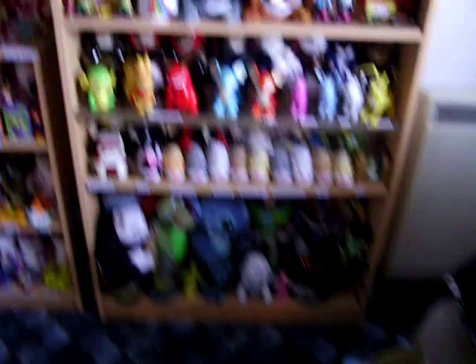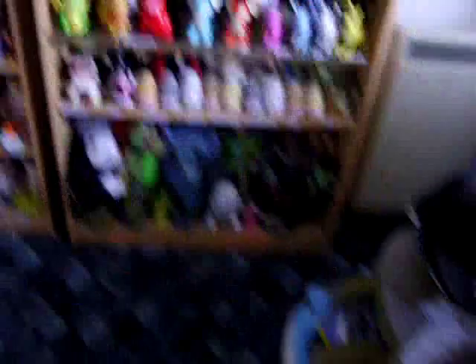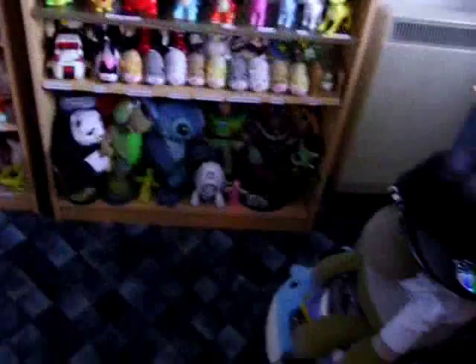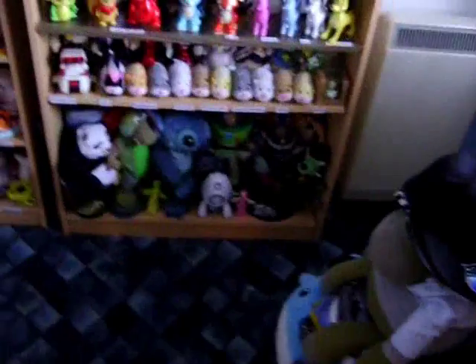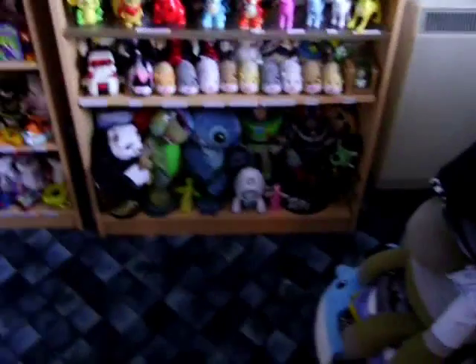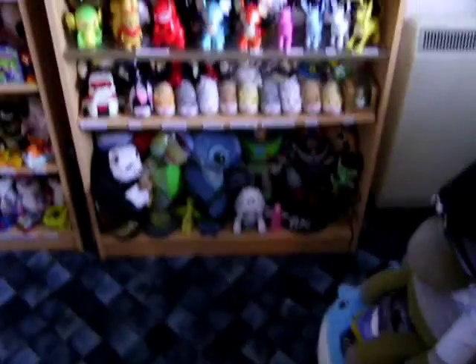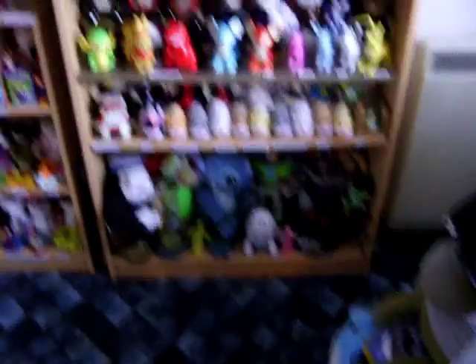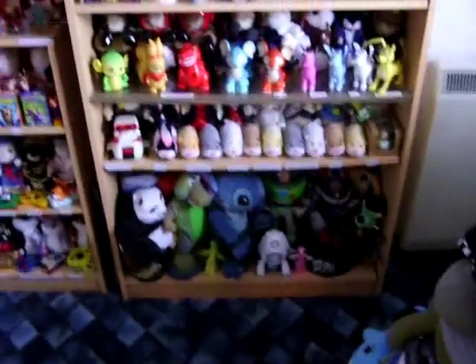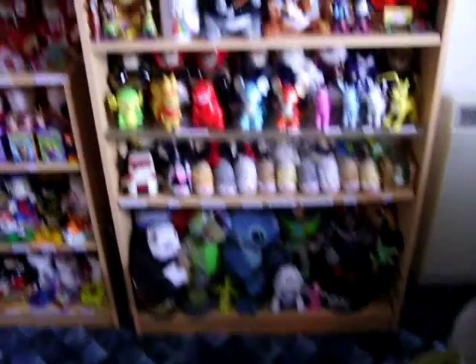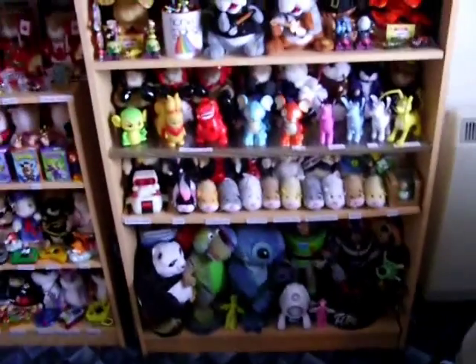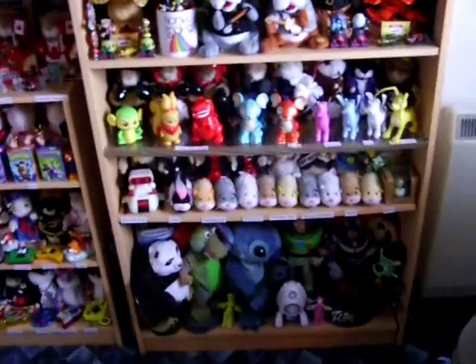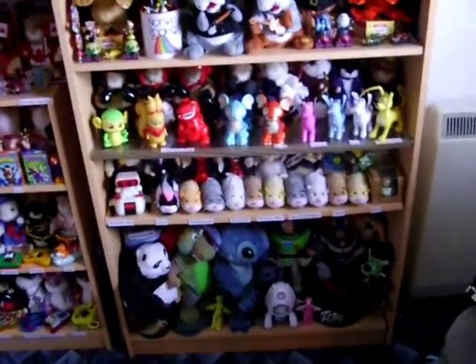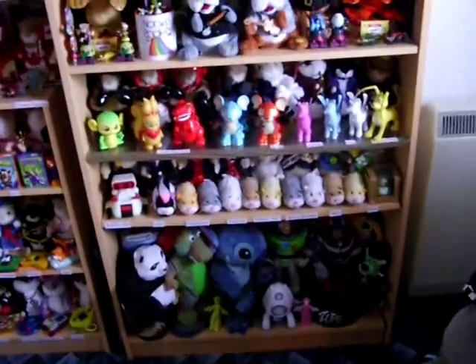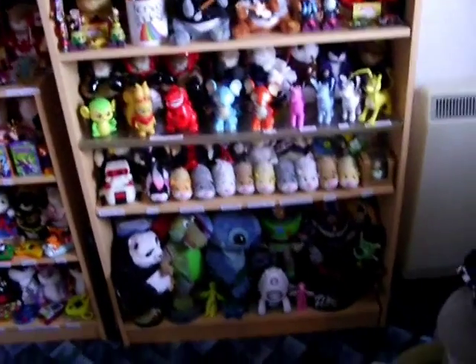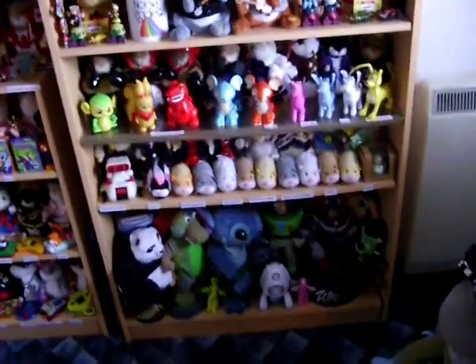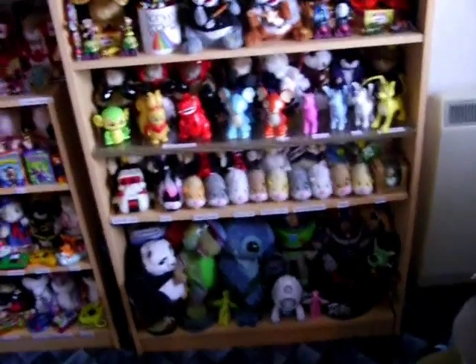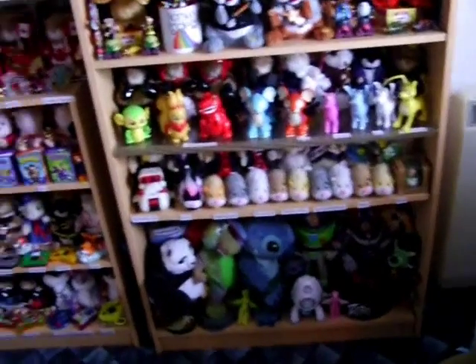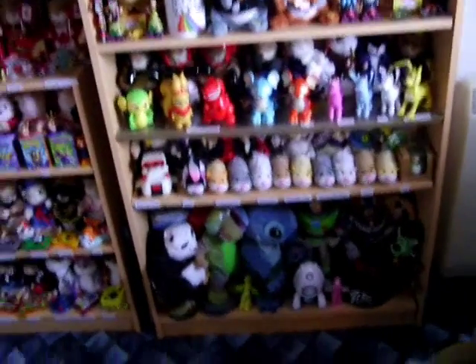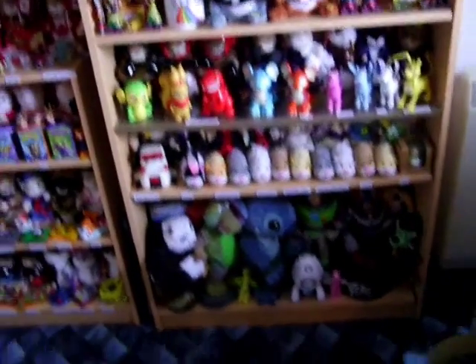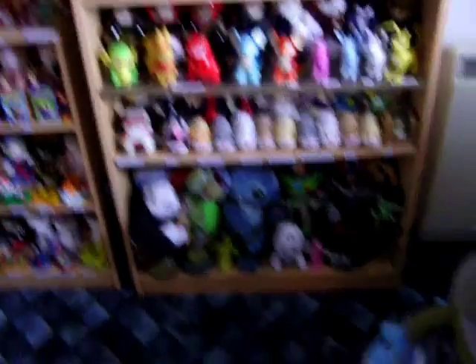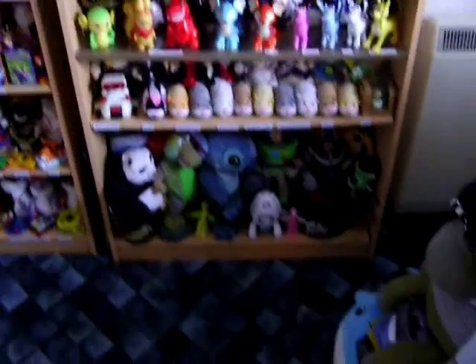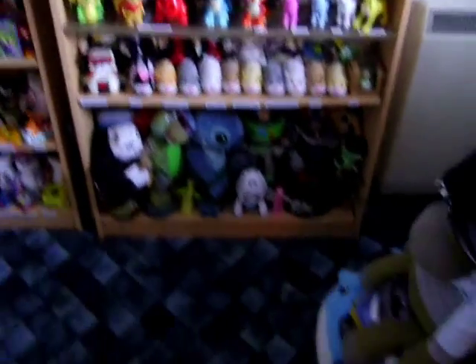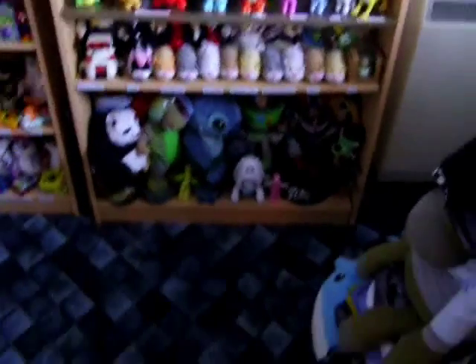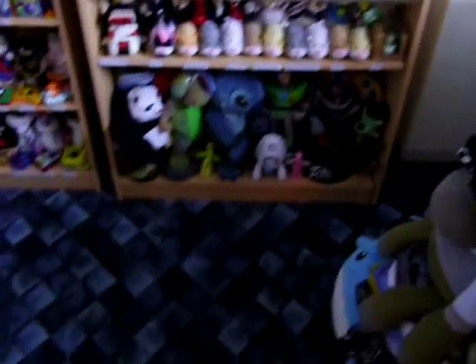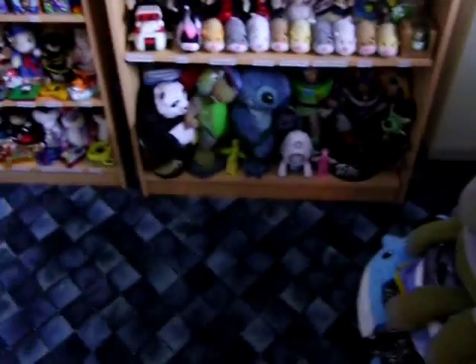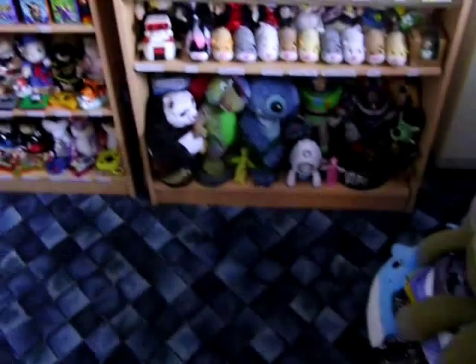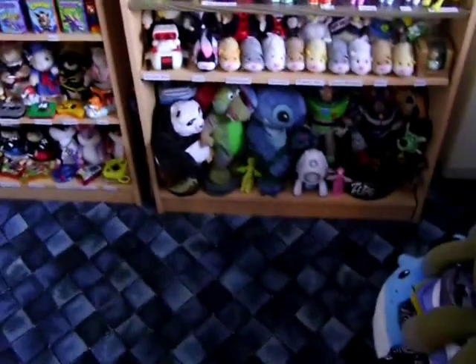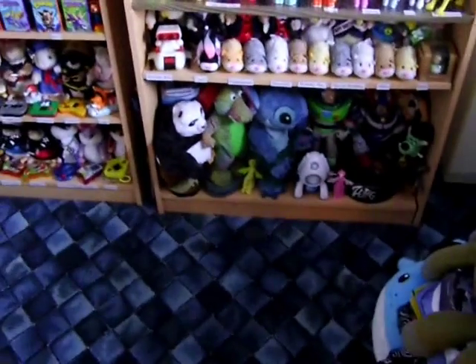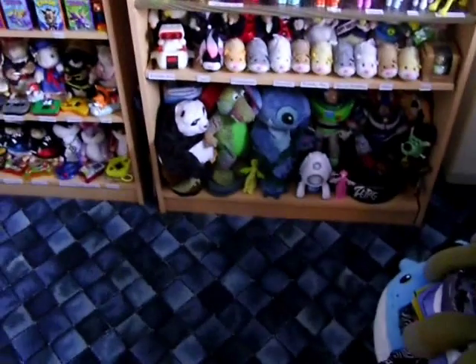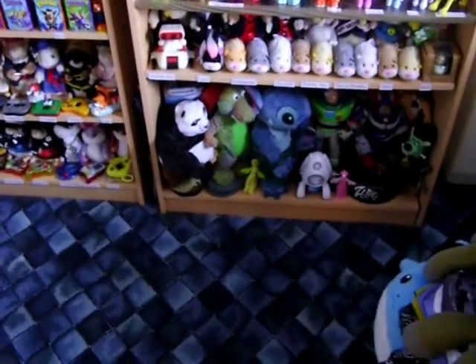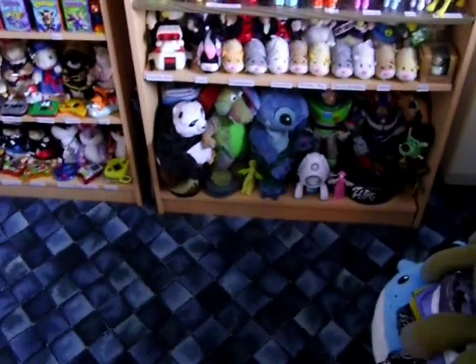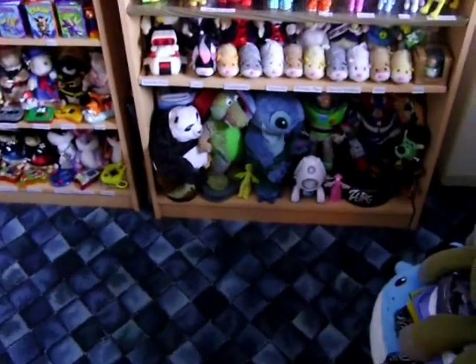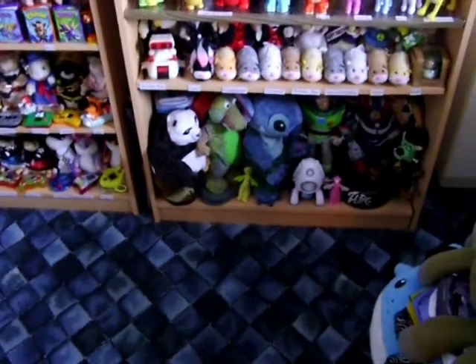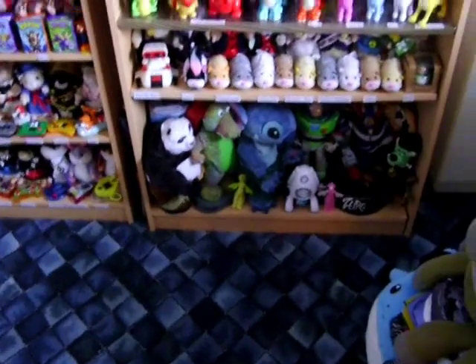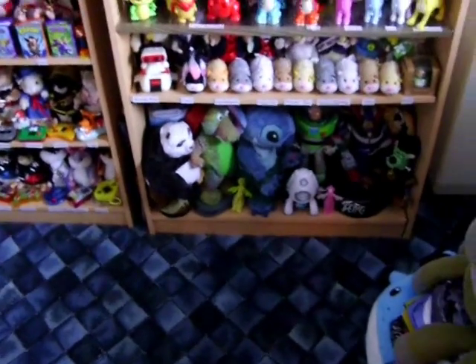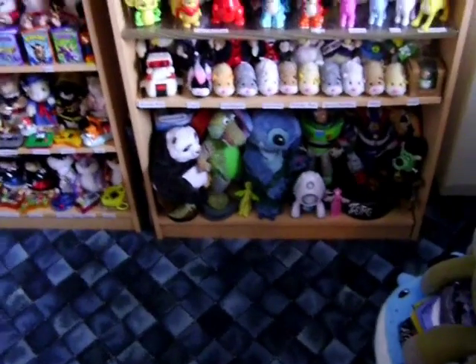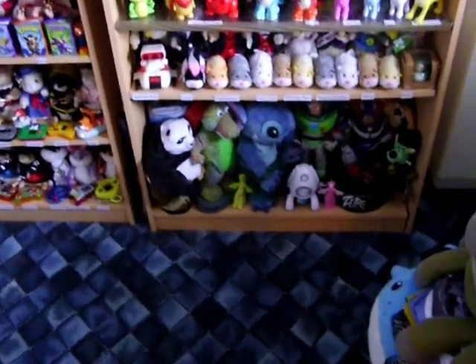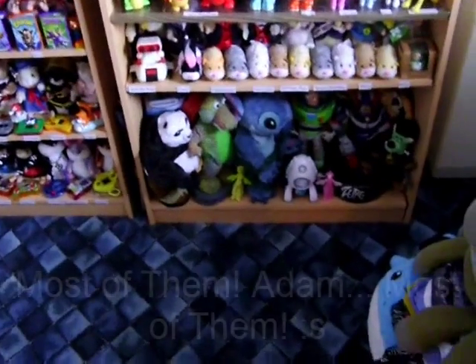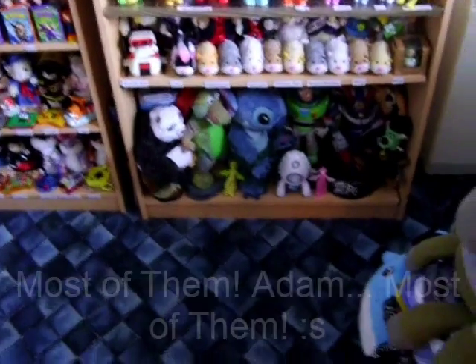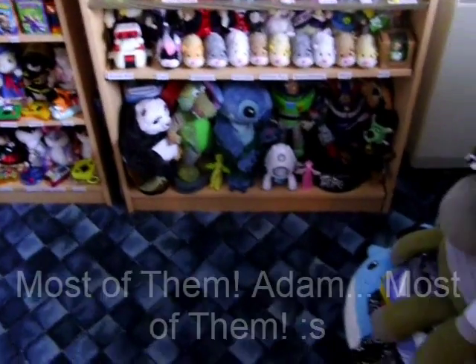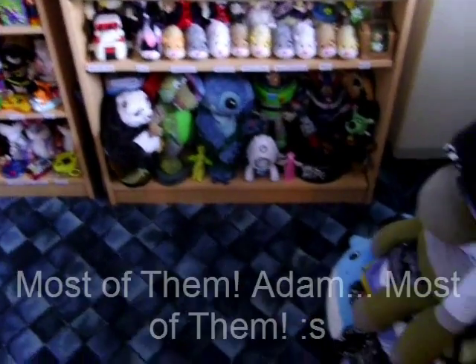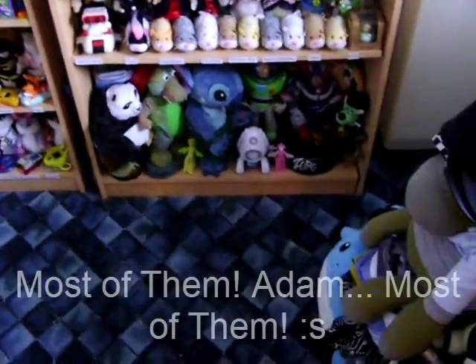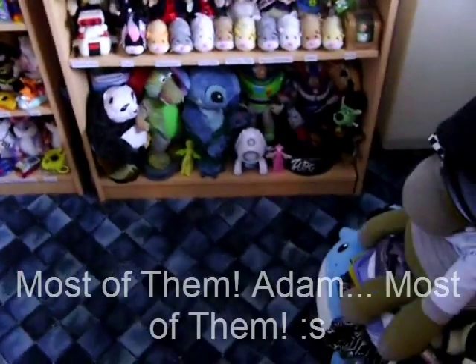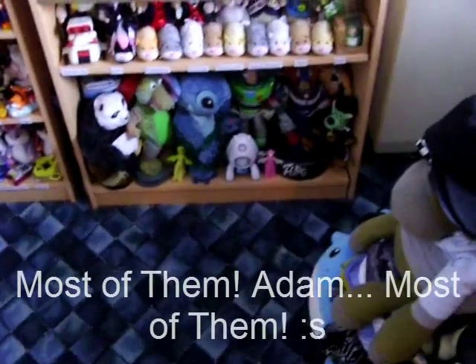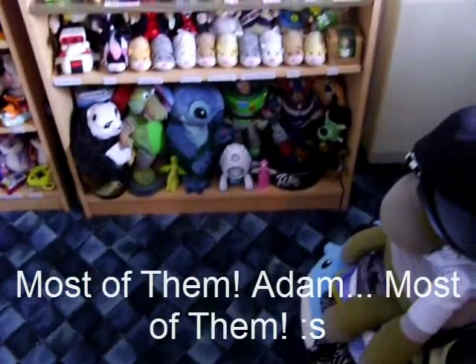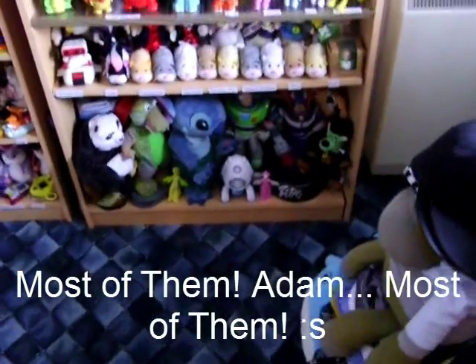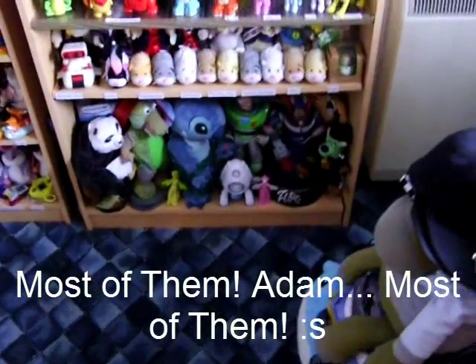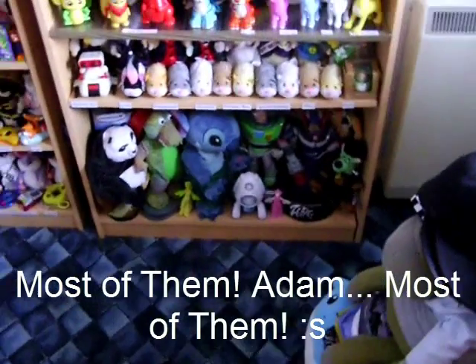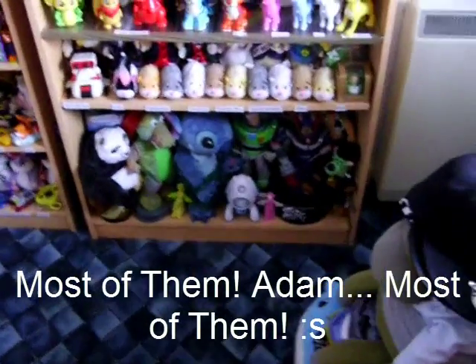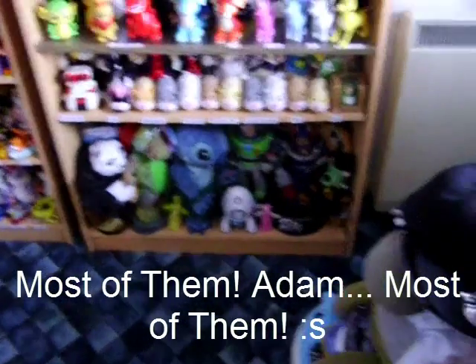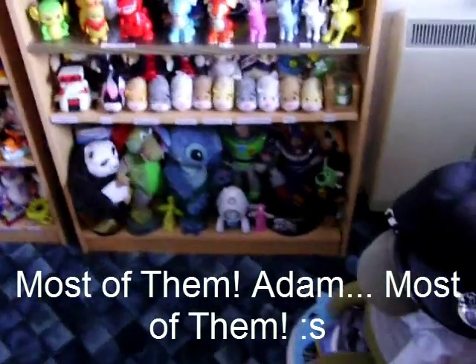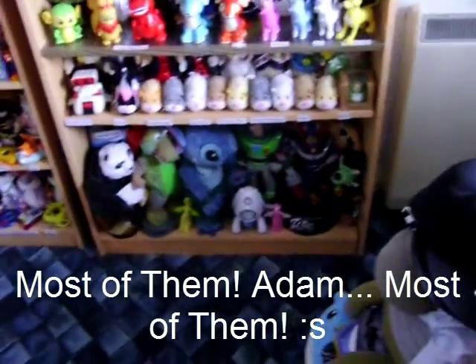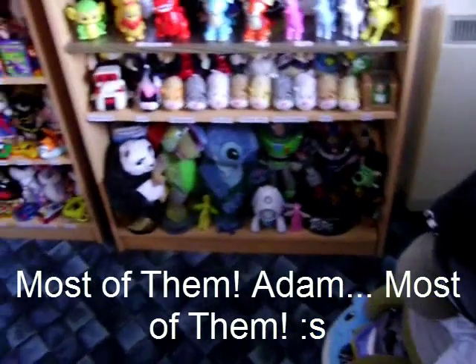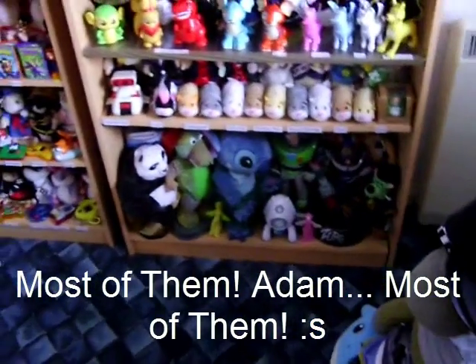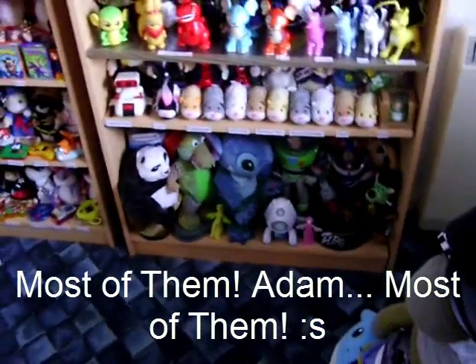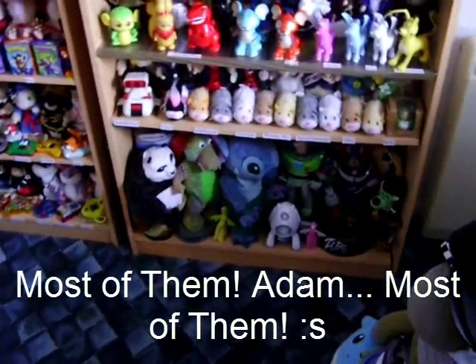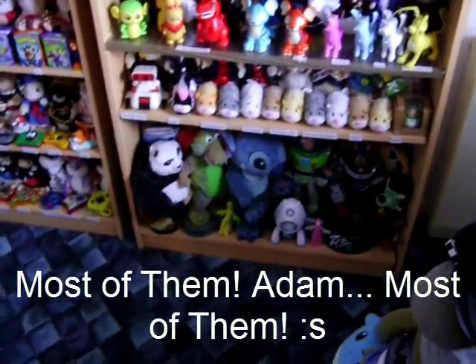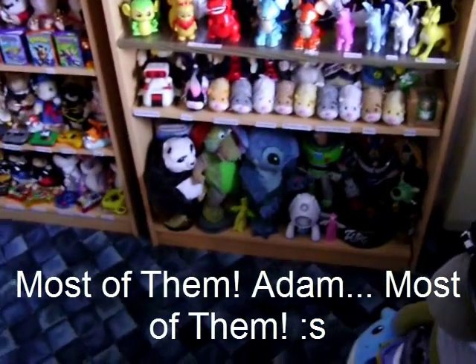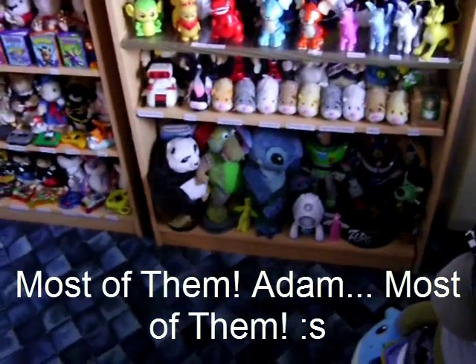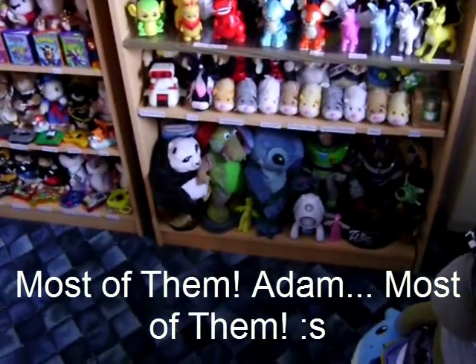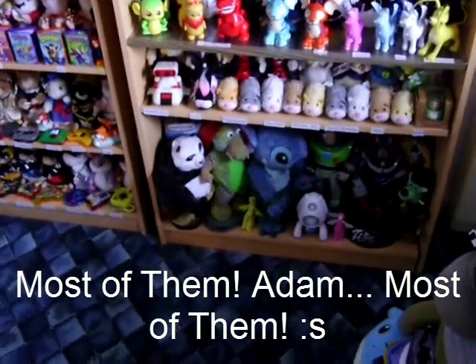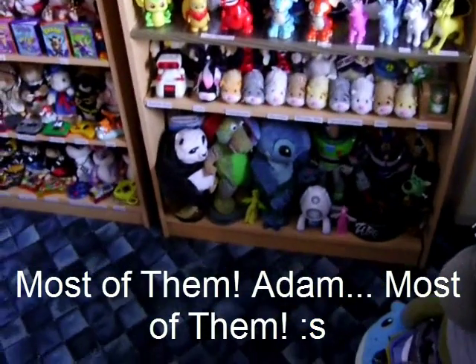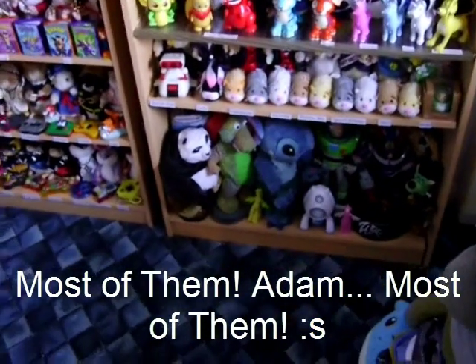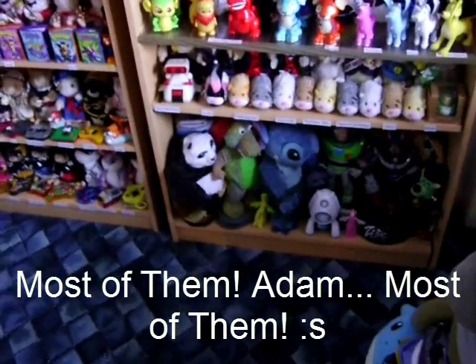Hey YouTube, this is going to be a video of all my robots and stuff because I've had a request to do all of my robots.